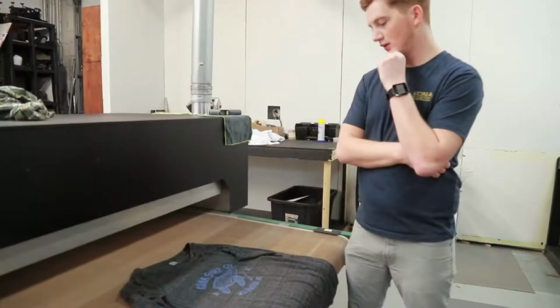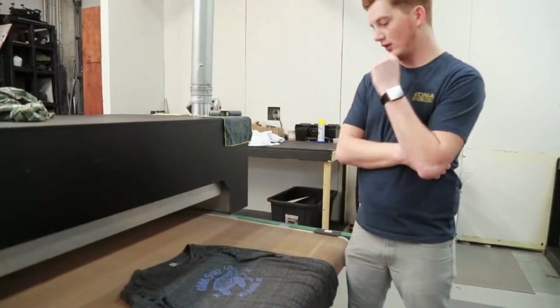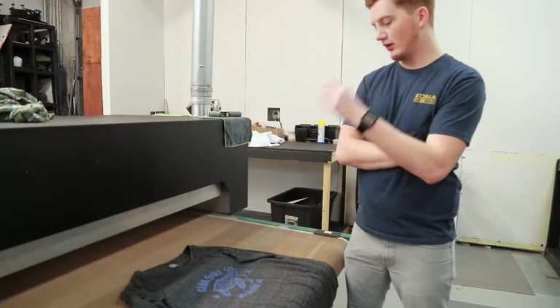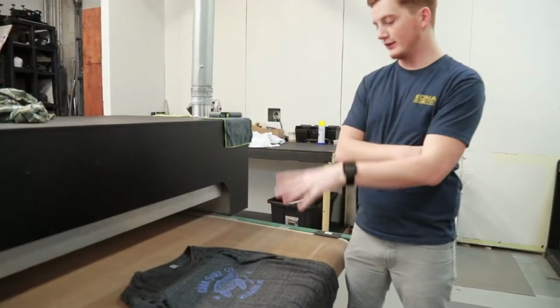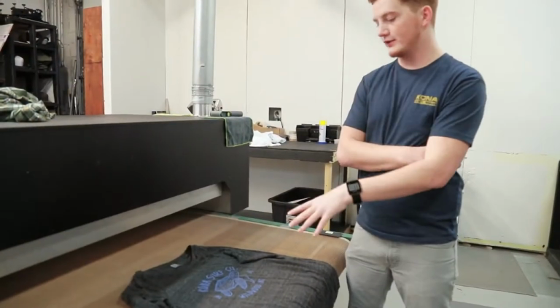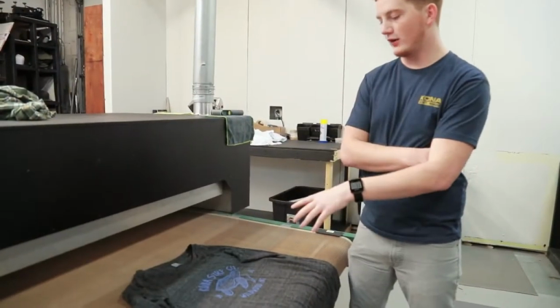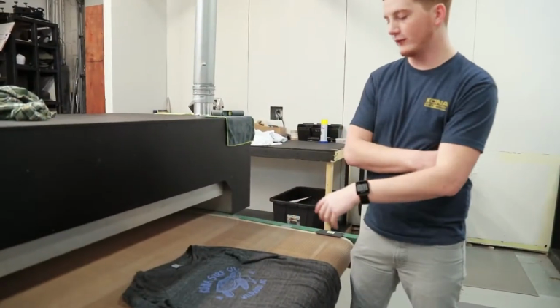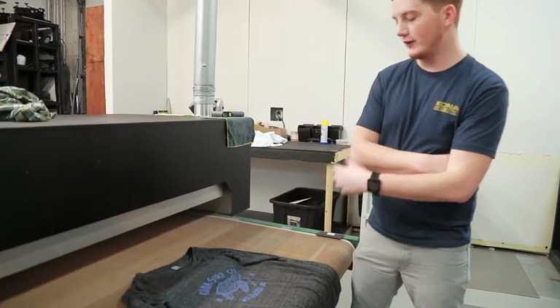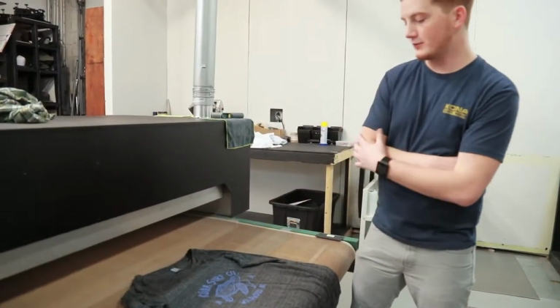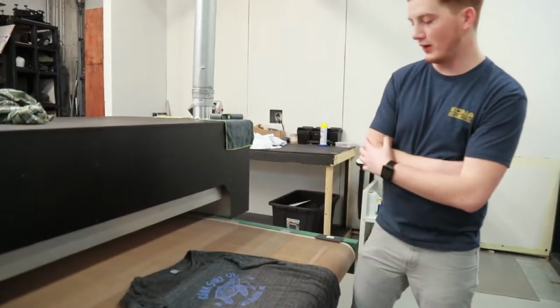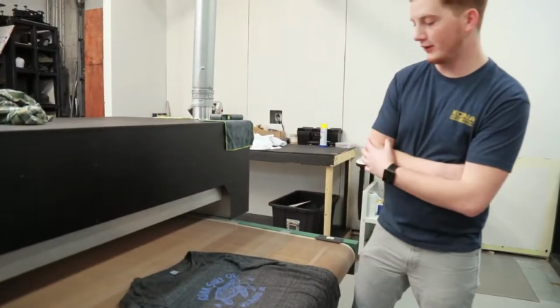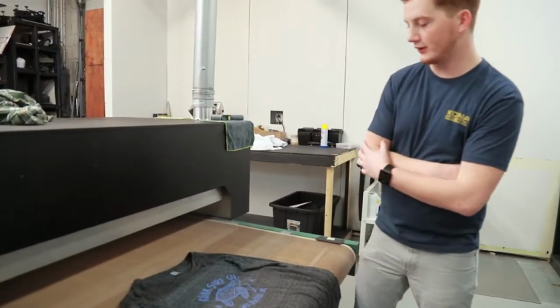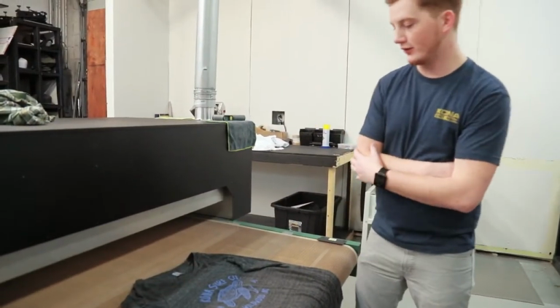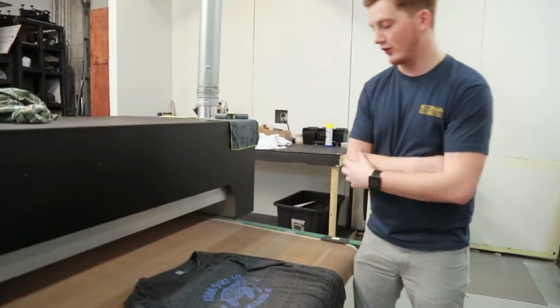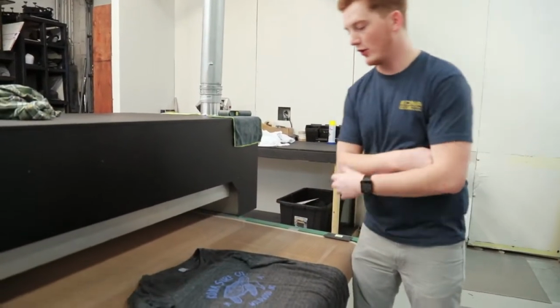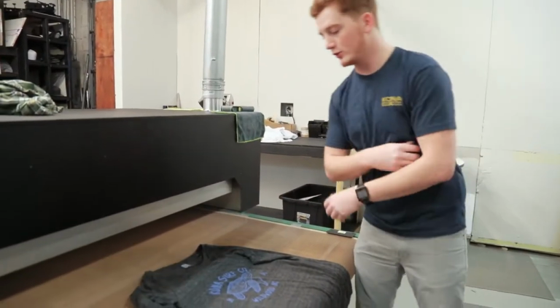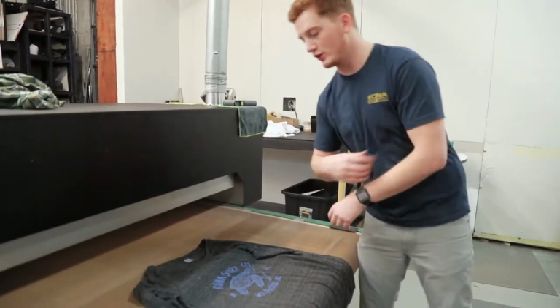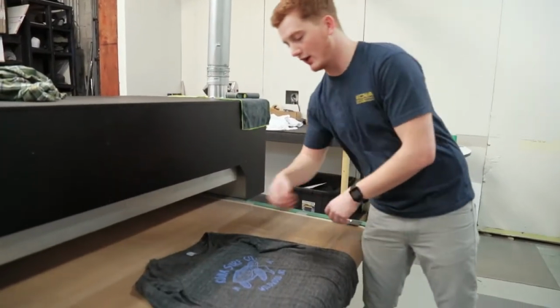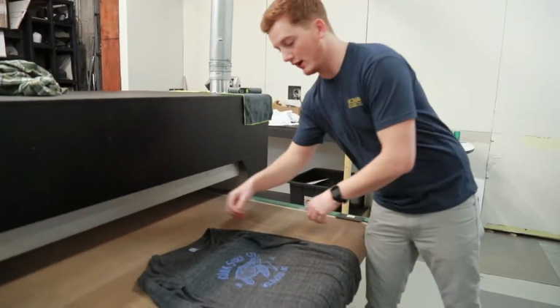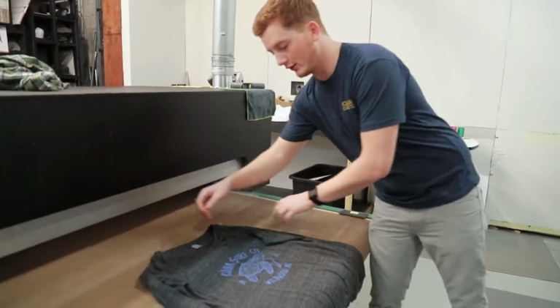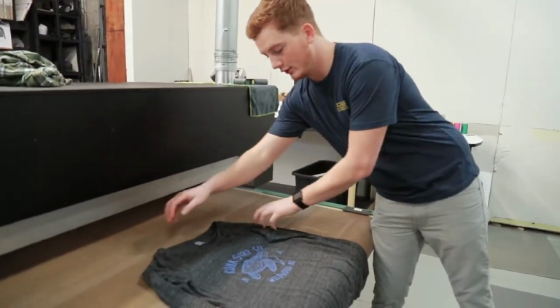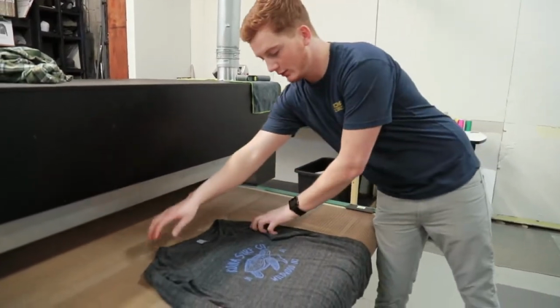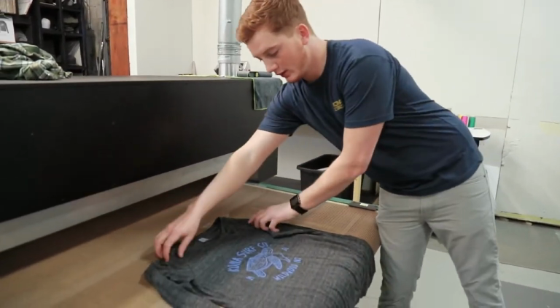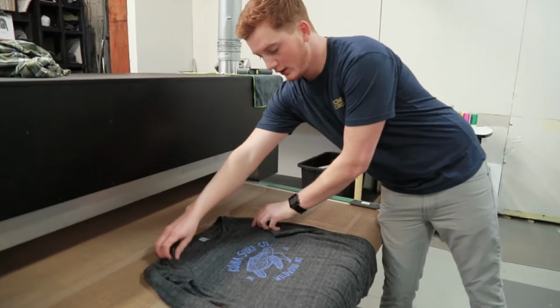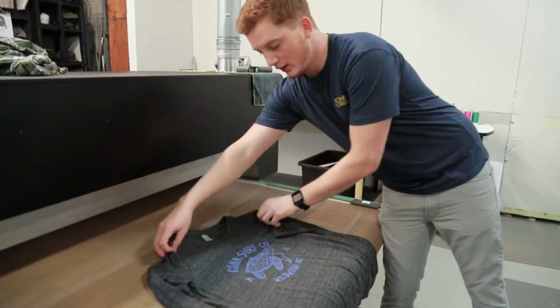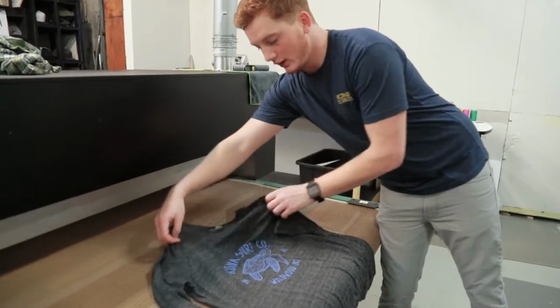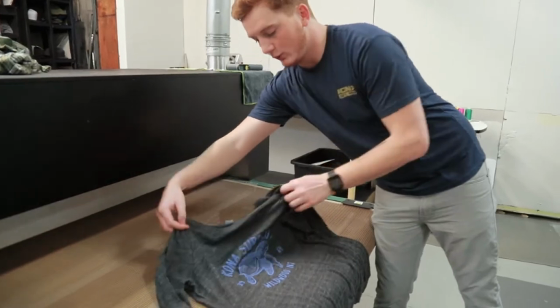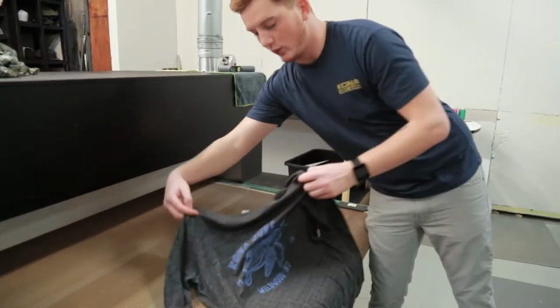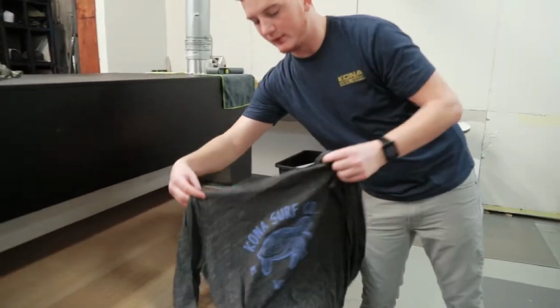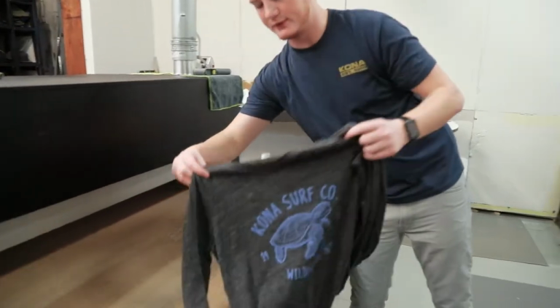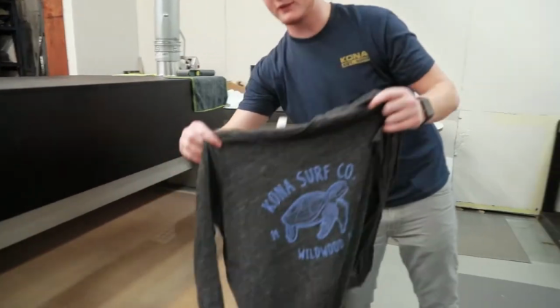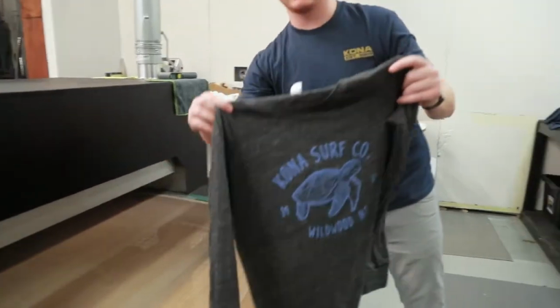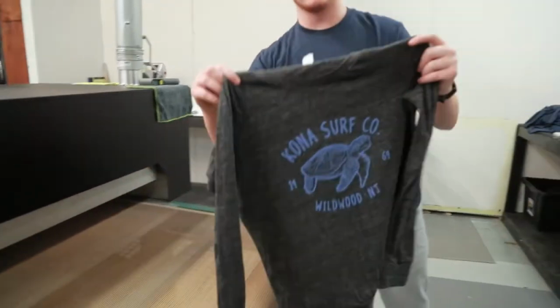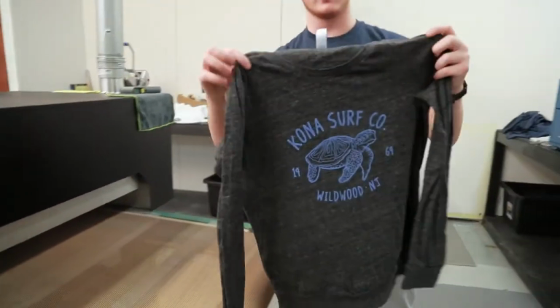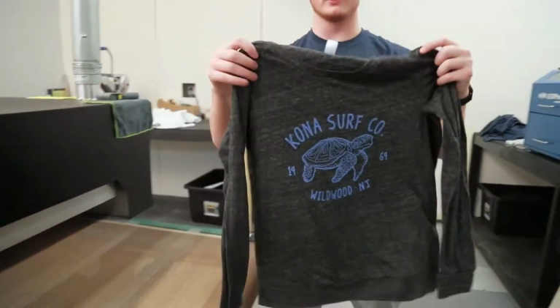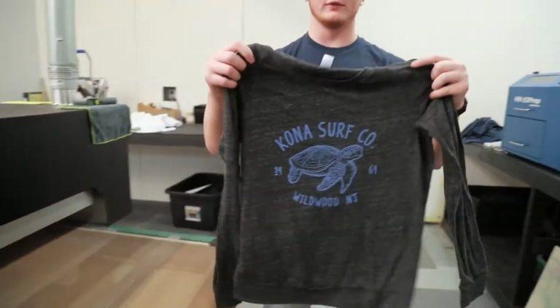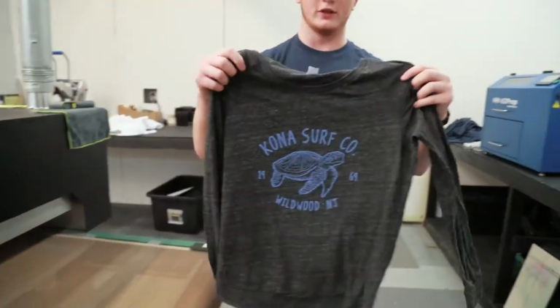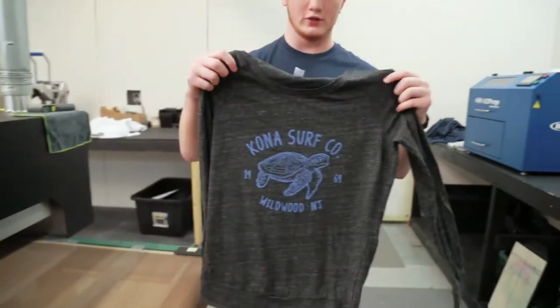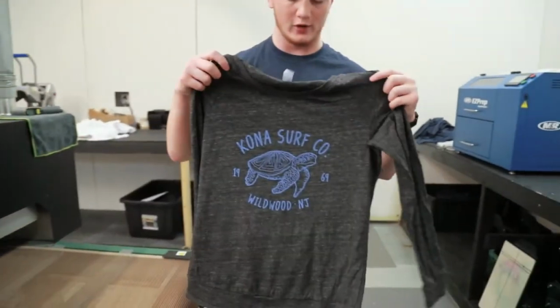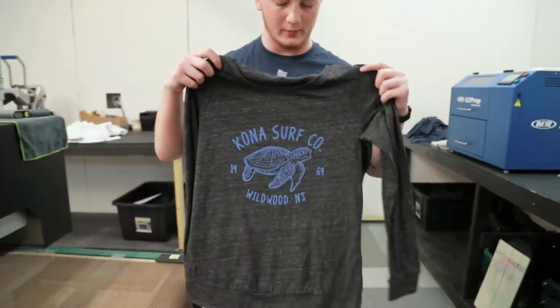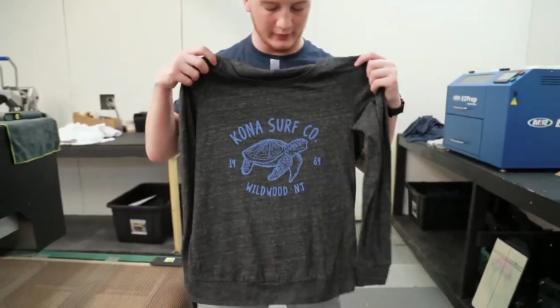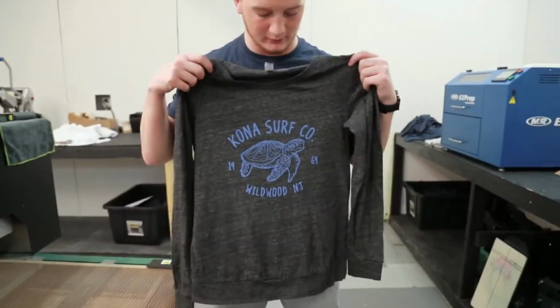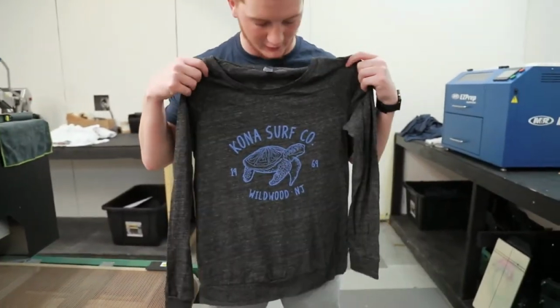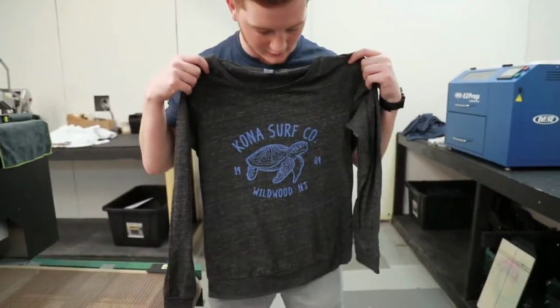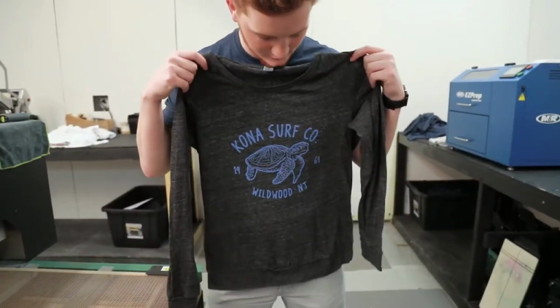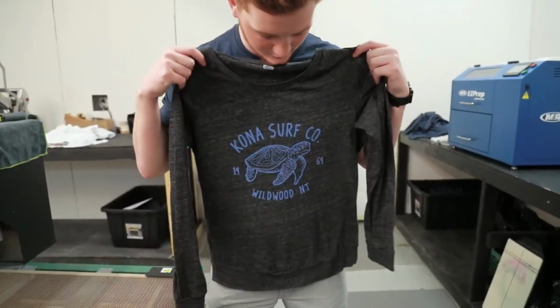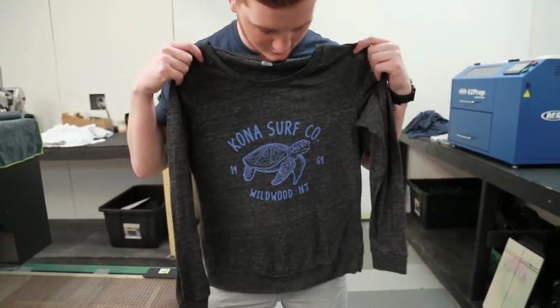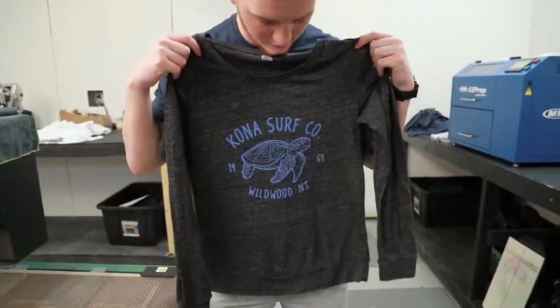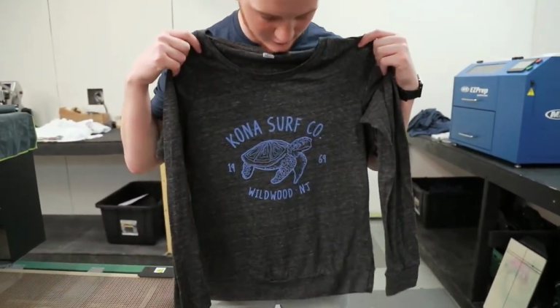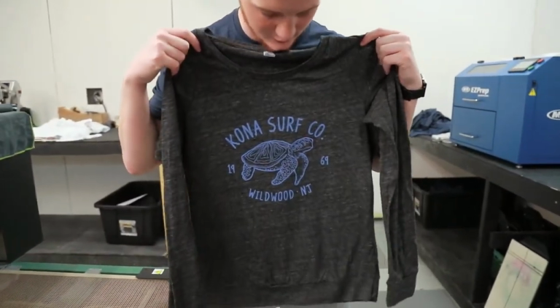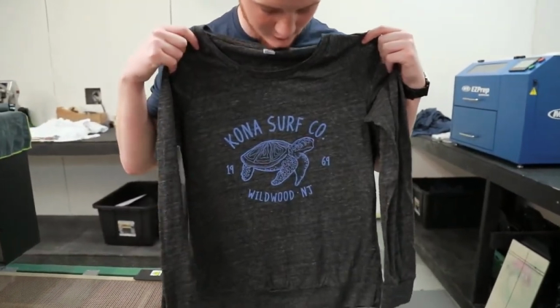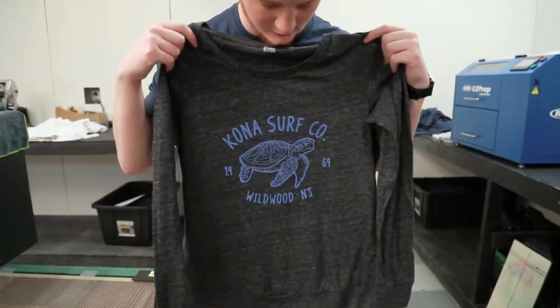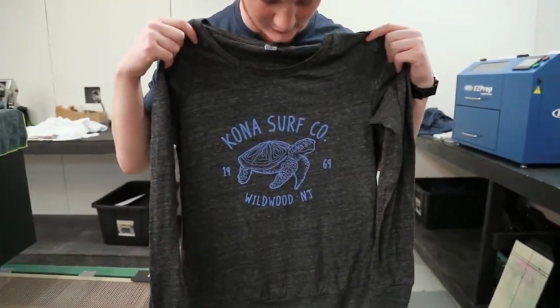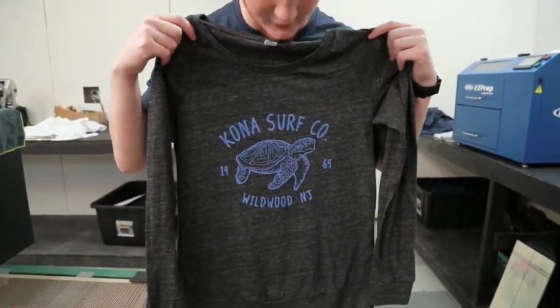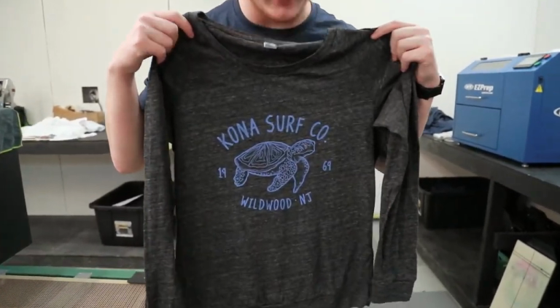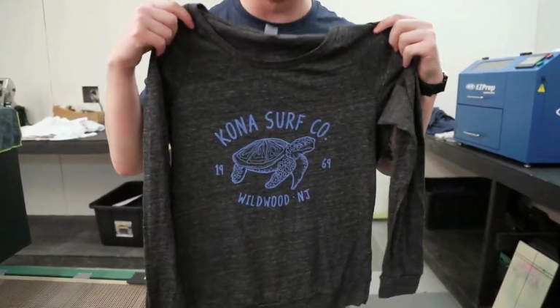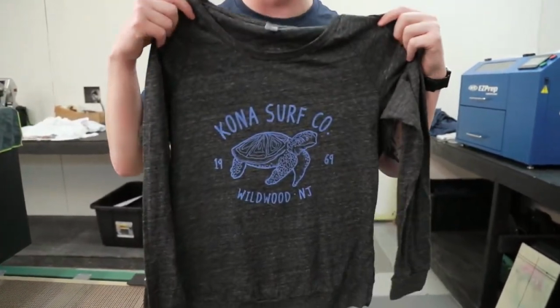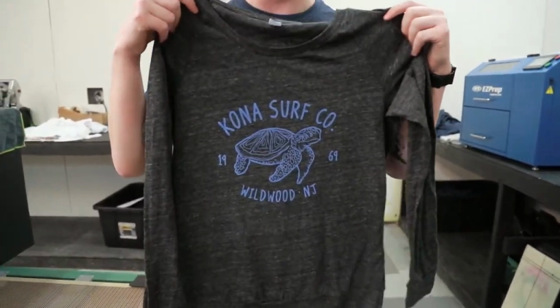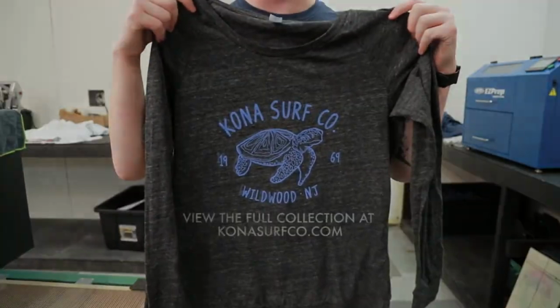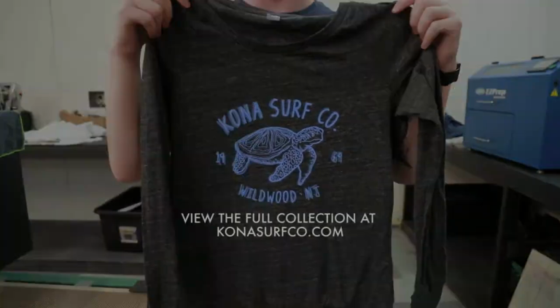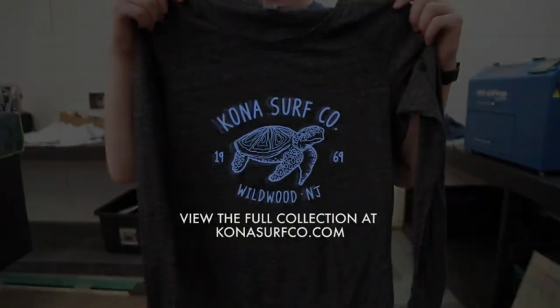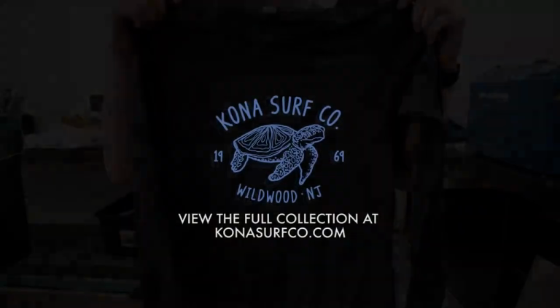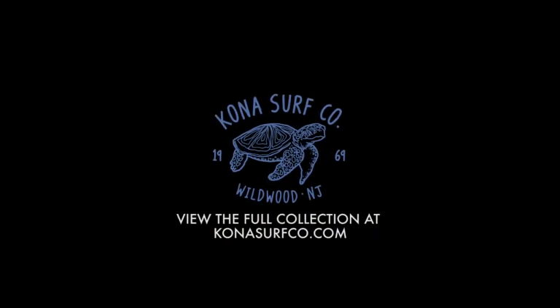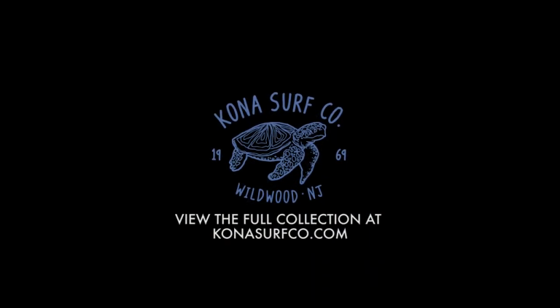Alright, this is our finished product on our Ocean Anu women's long sleeve t-shirt poly blend. You can get this online or in stores today.